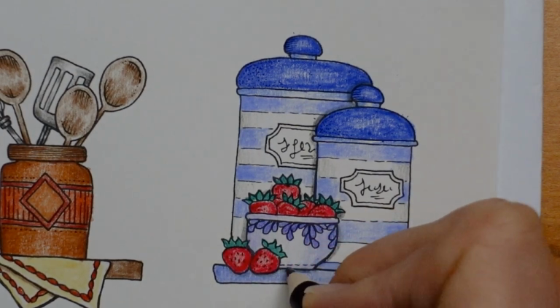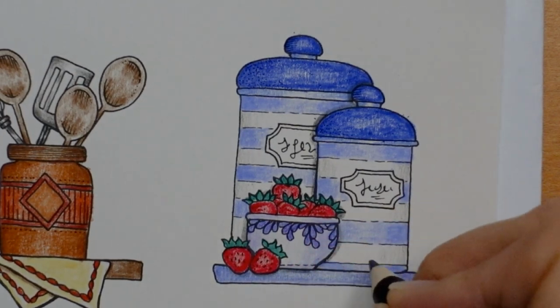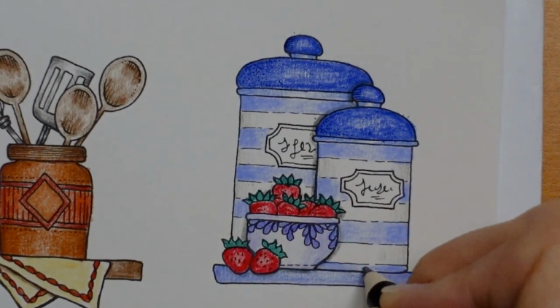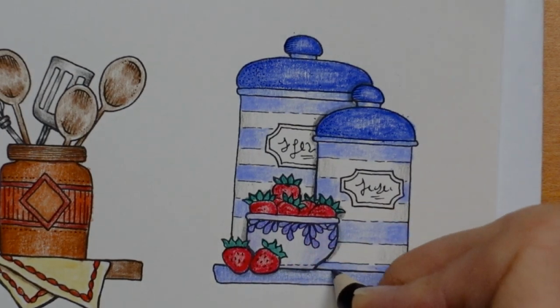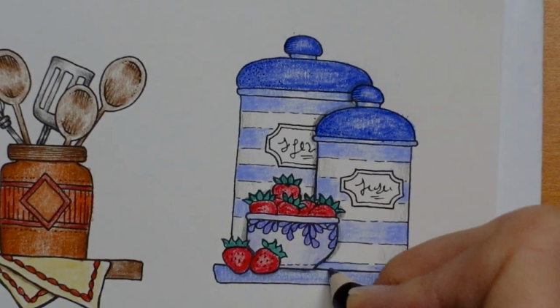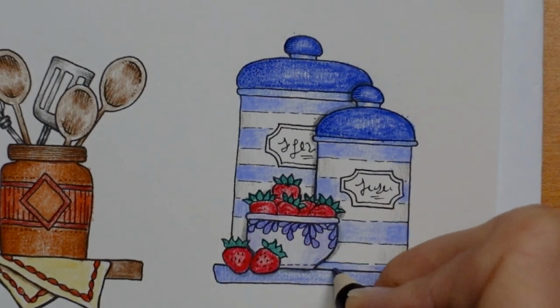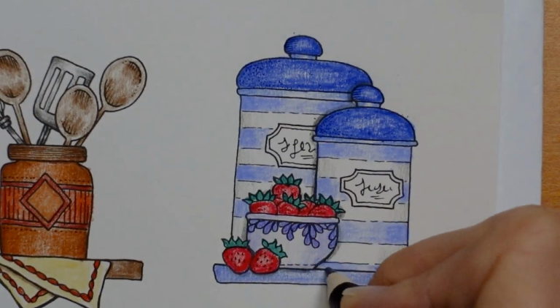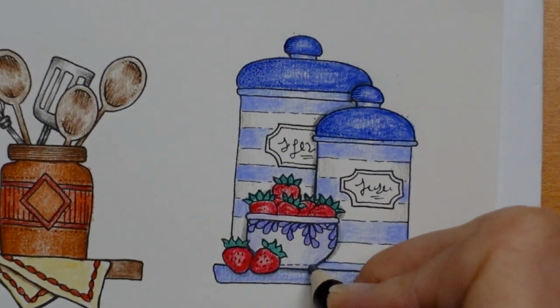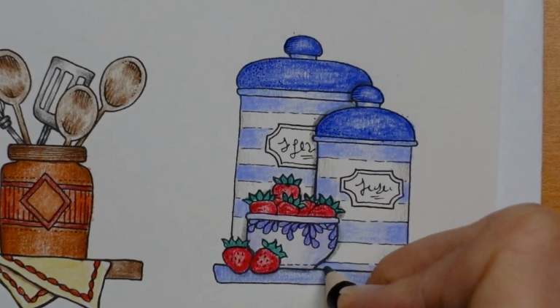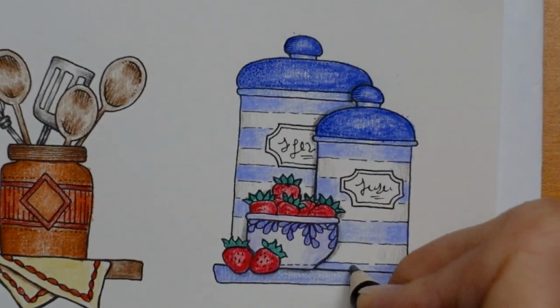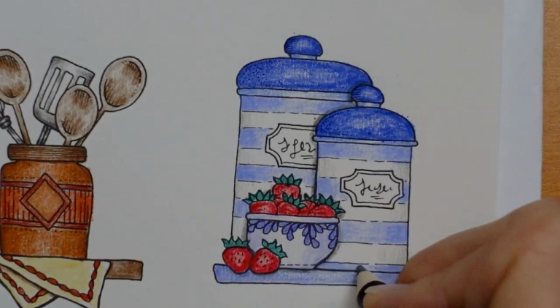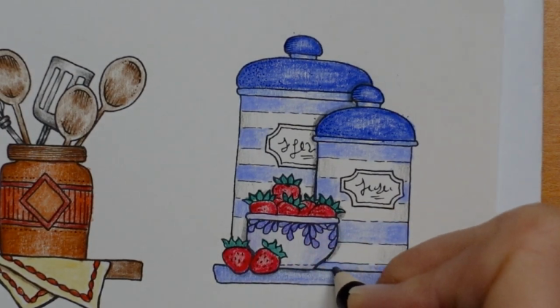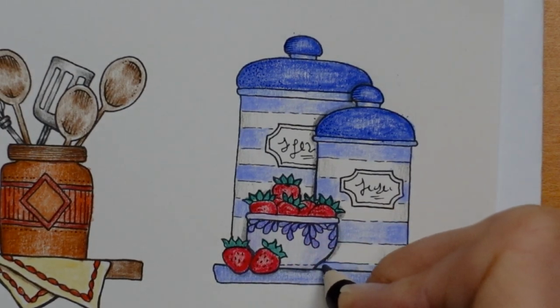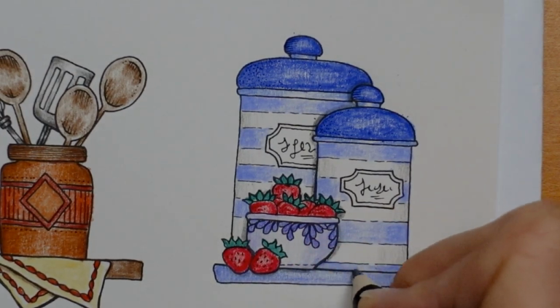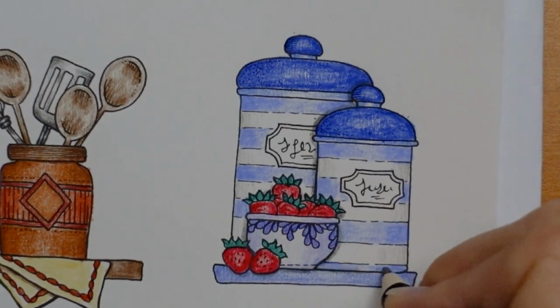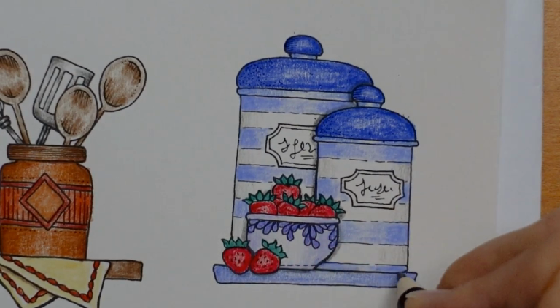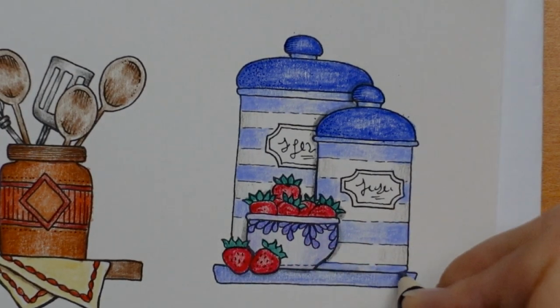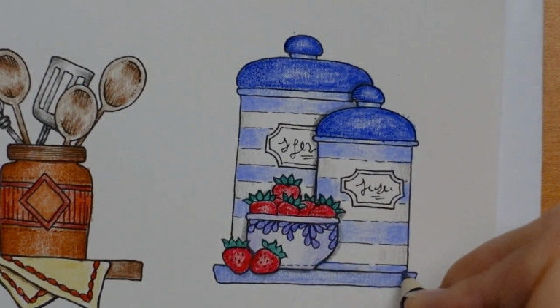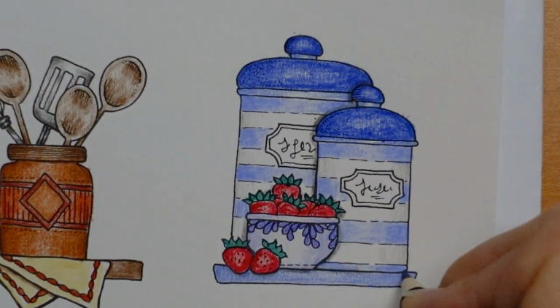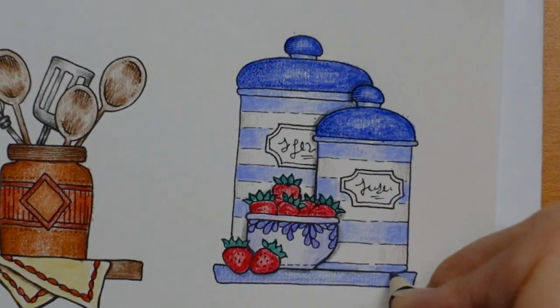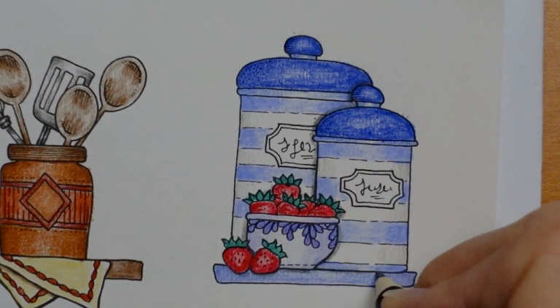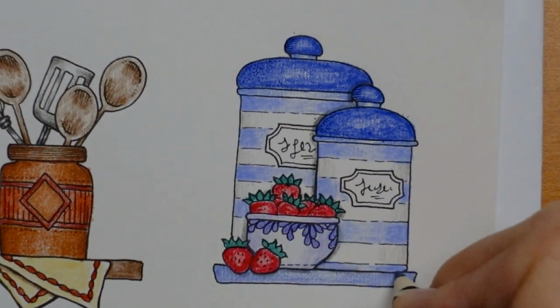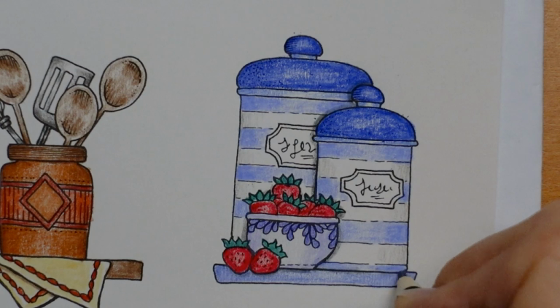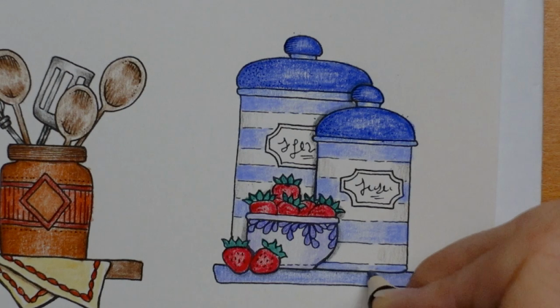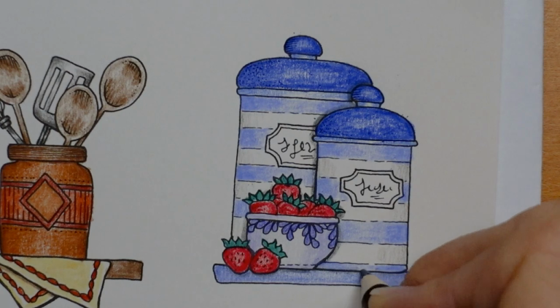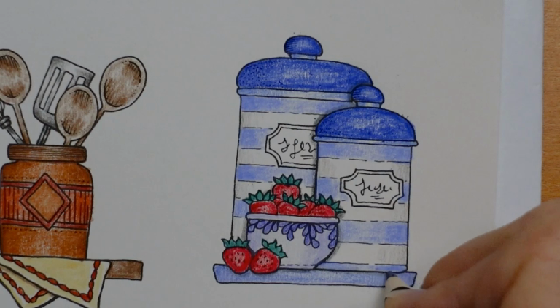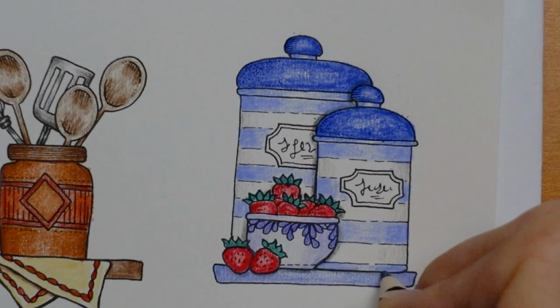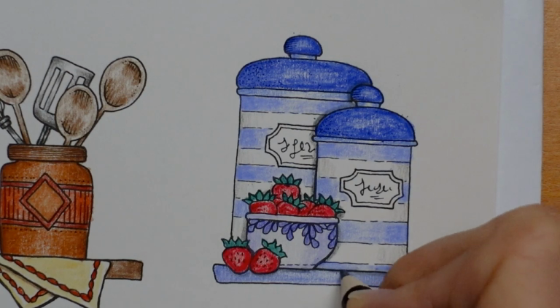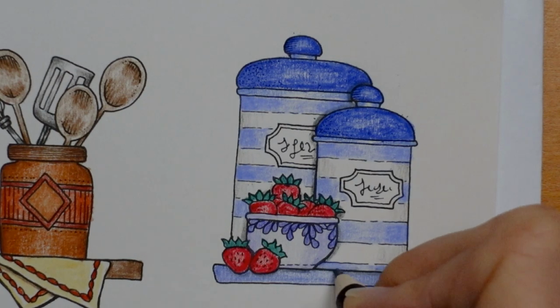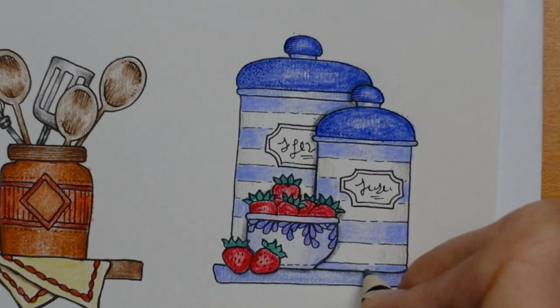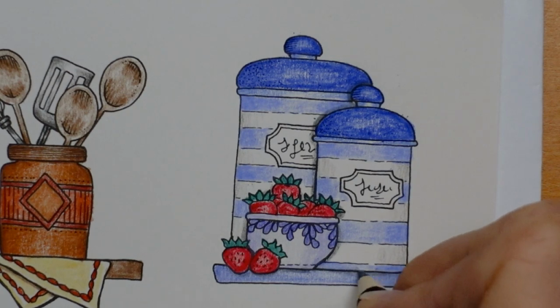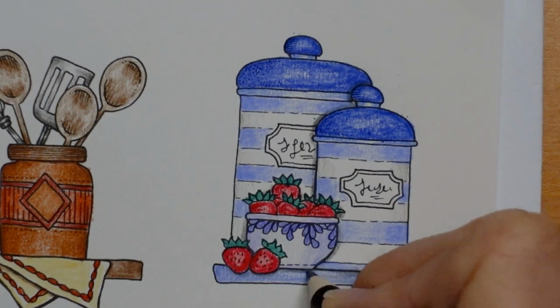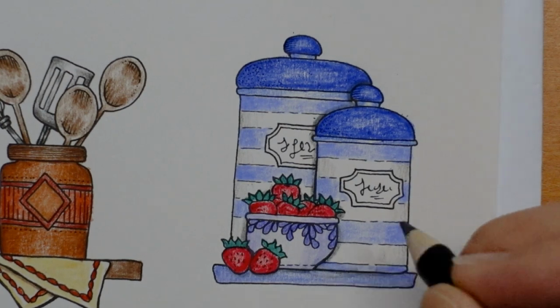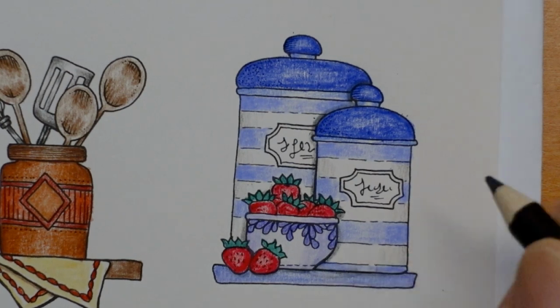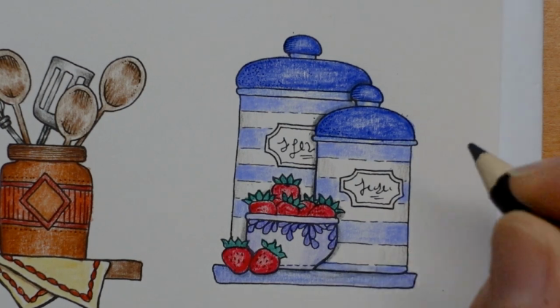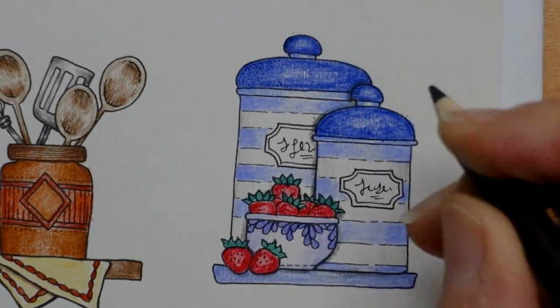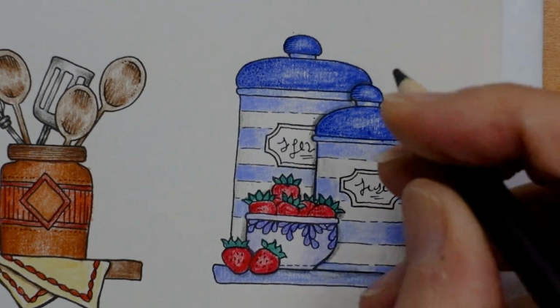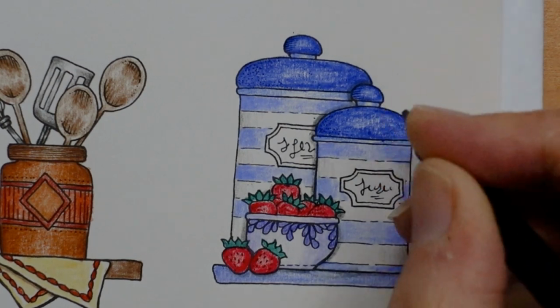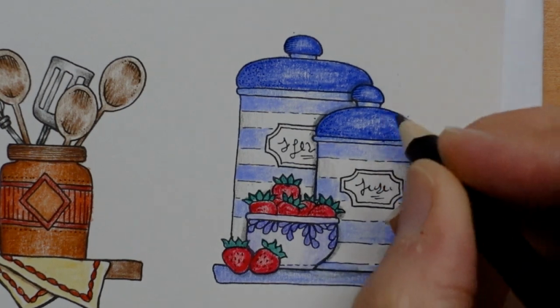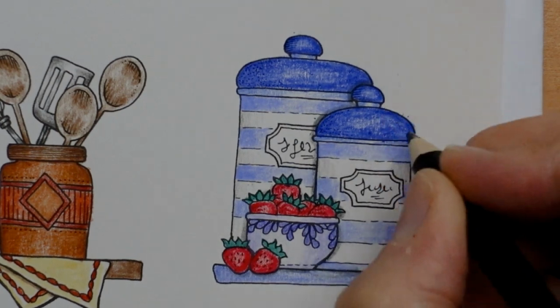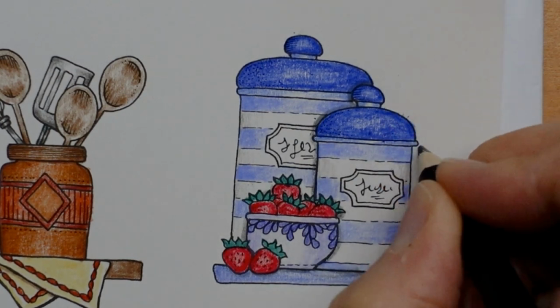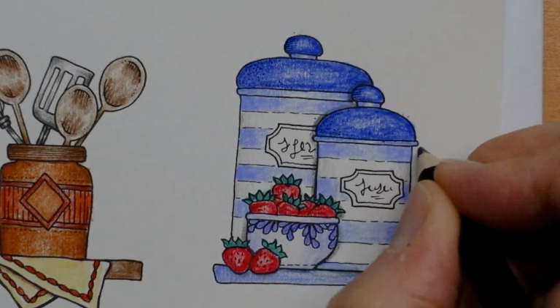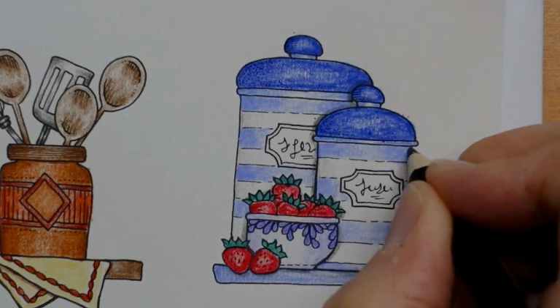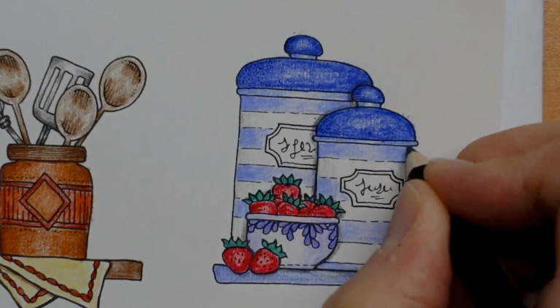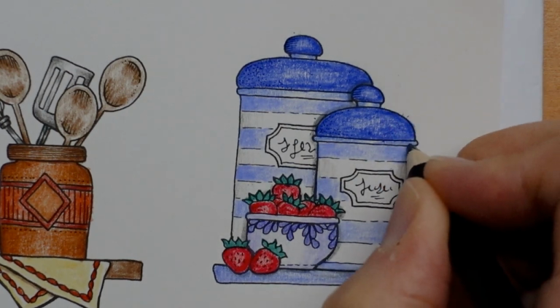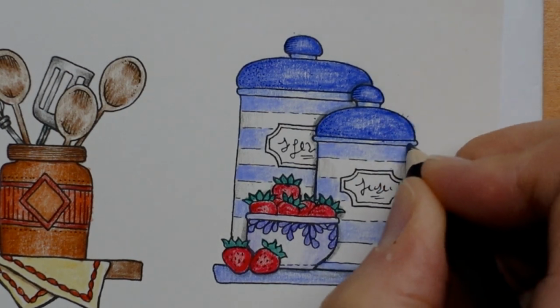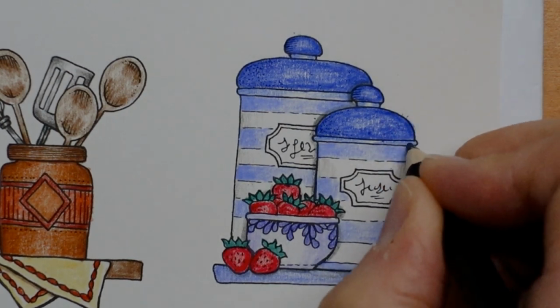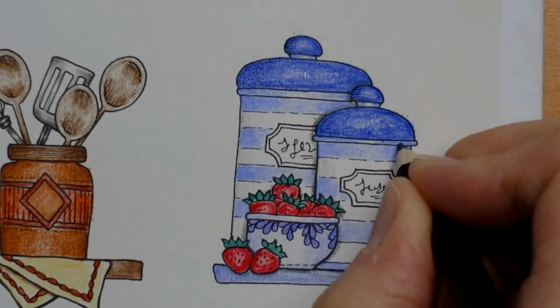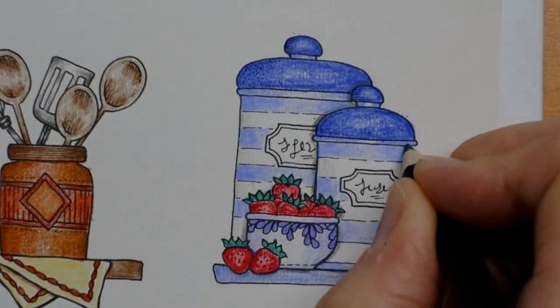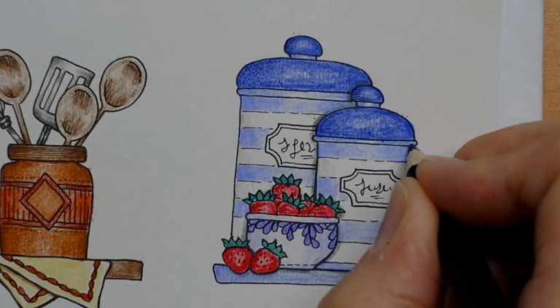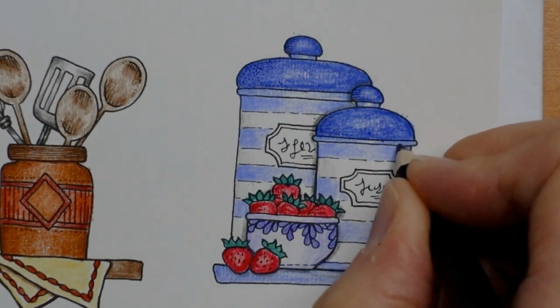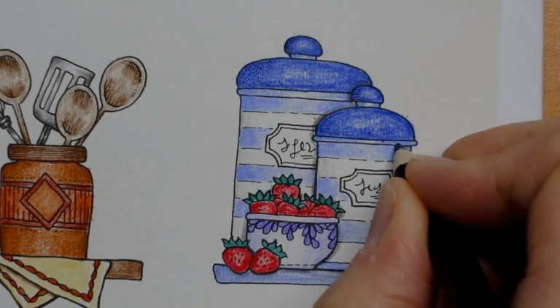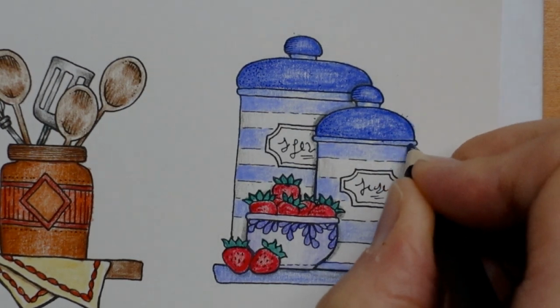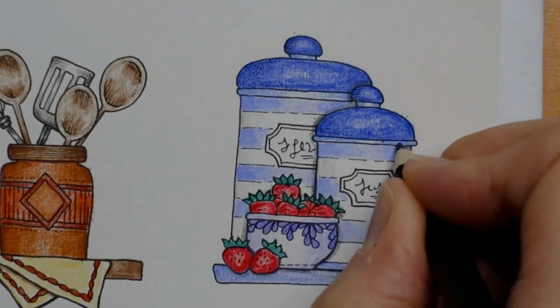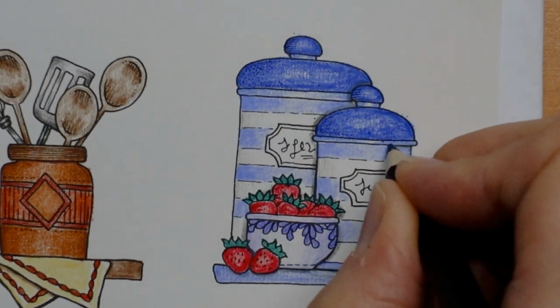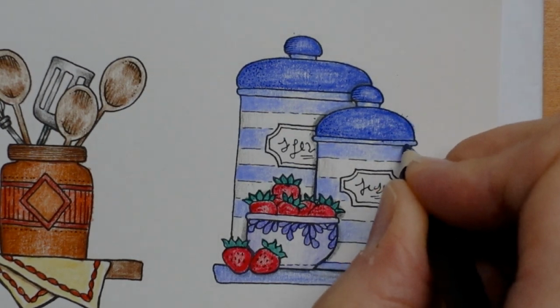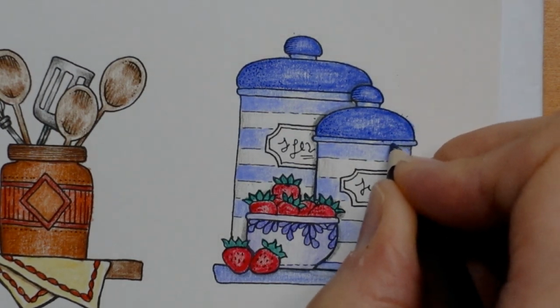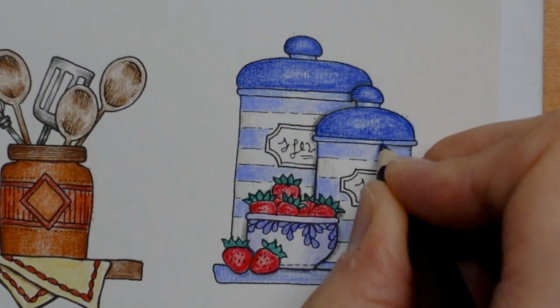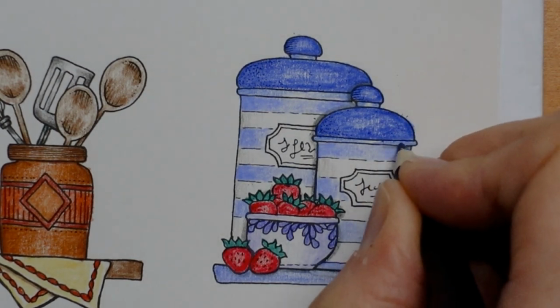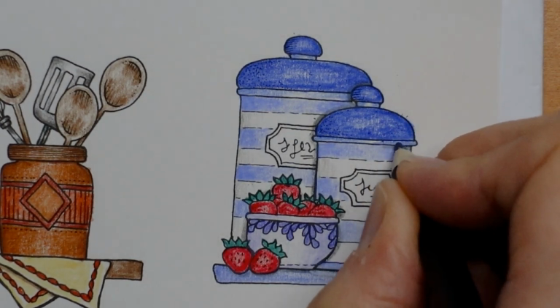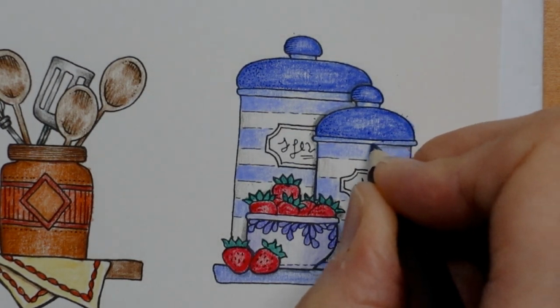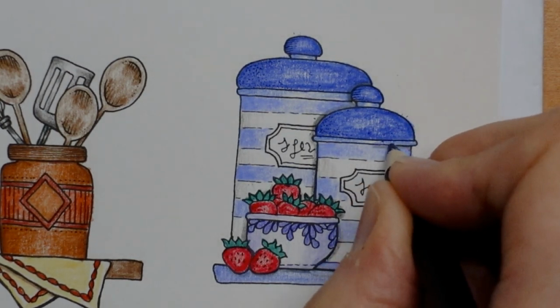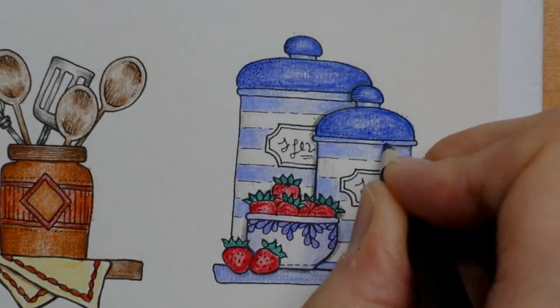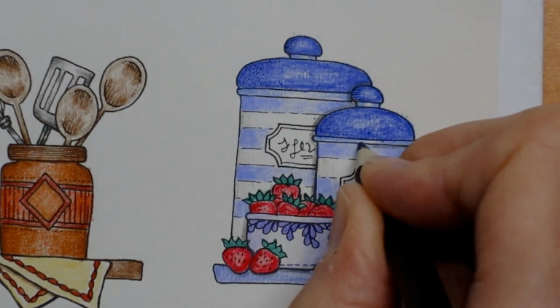I haven't done the labels — I'll be doing those in a minute. It's quite hard to see because it's not really very dark. I might have to use a bit of black. A bit of shadow around some of the strawberries as well and underneath them, and under here. I was also thinking under the lids.